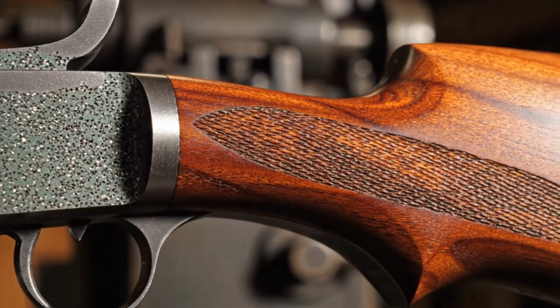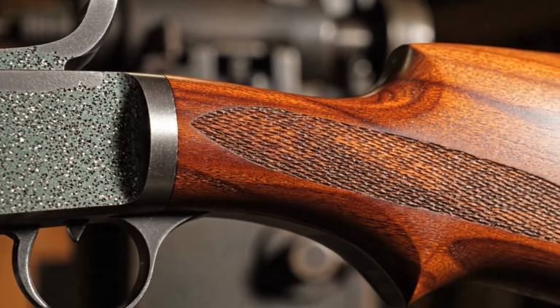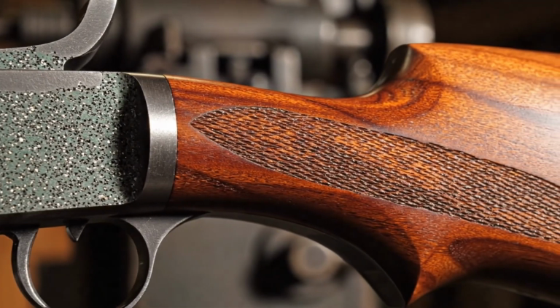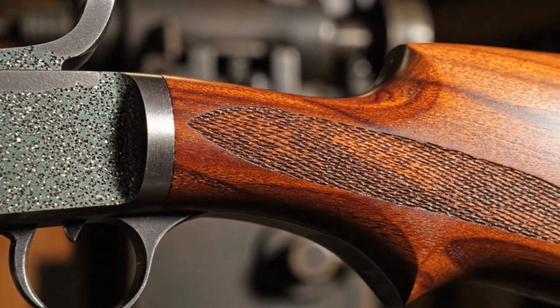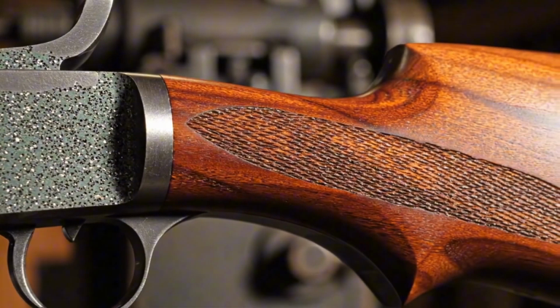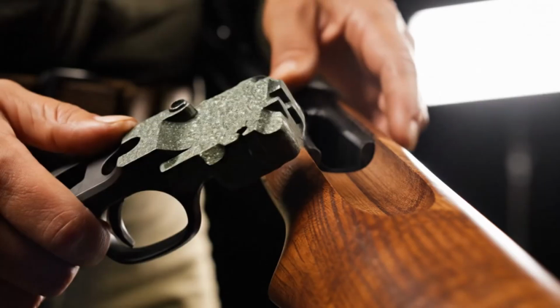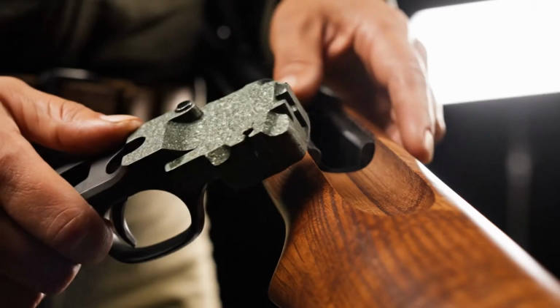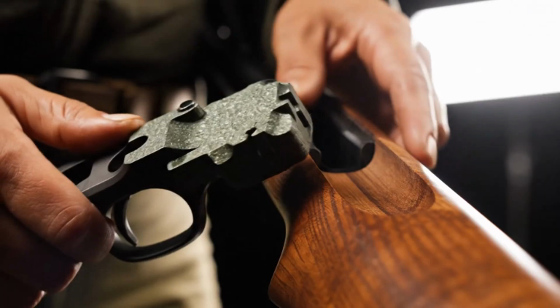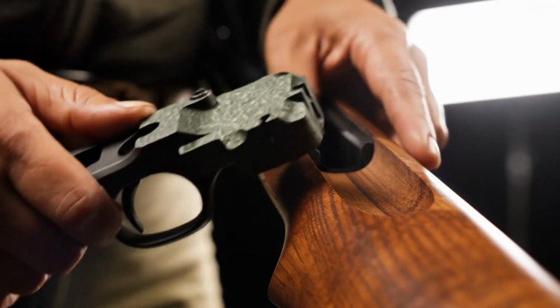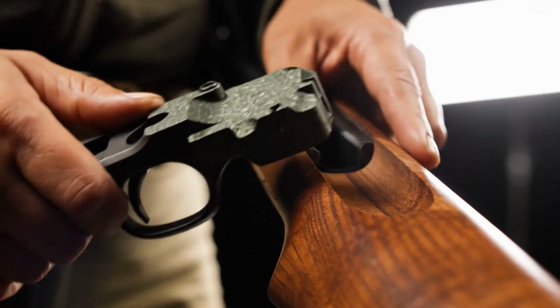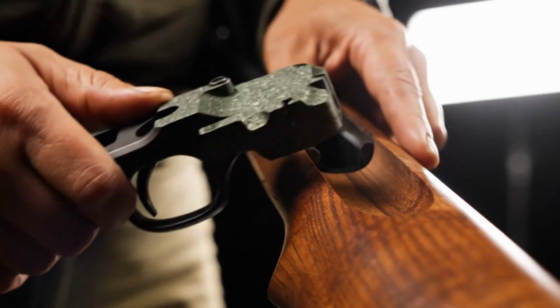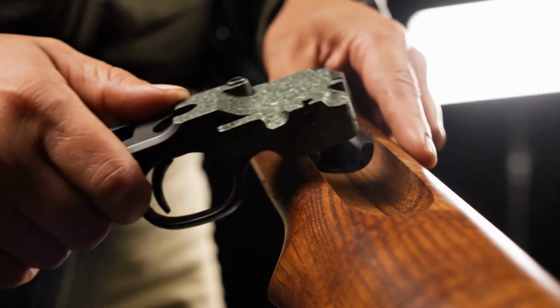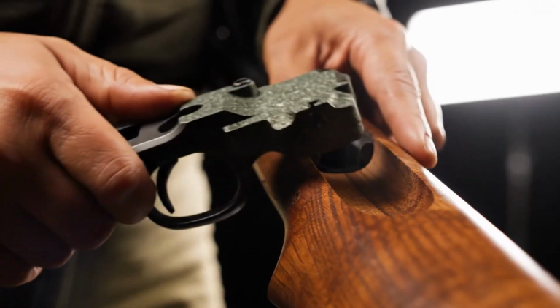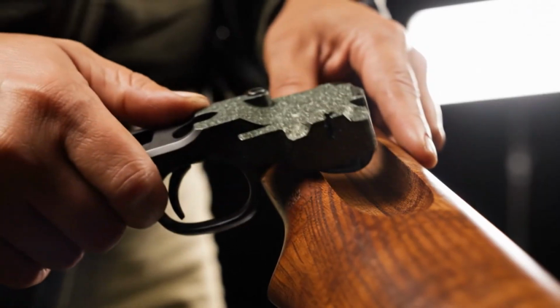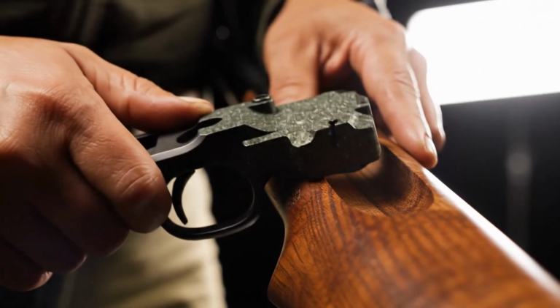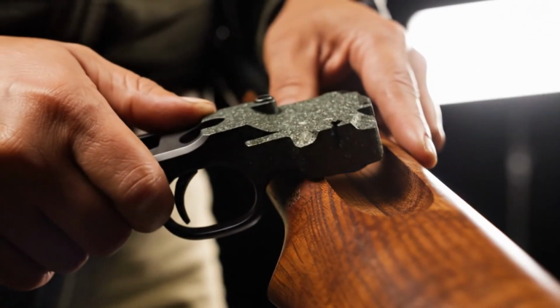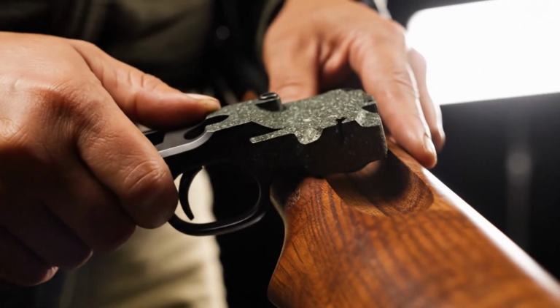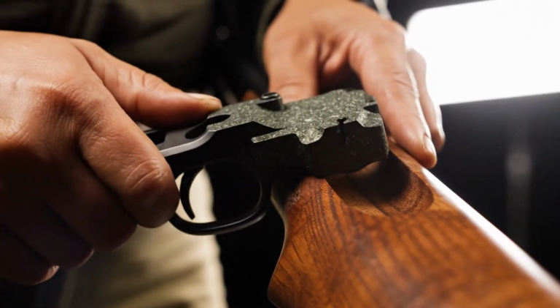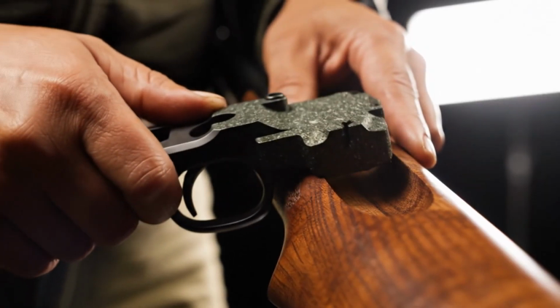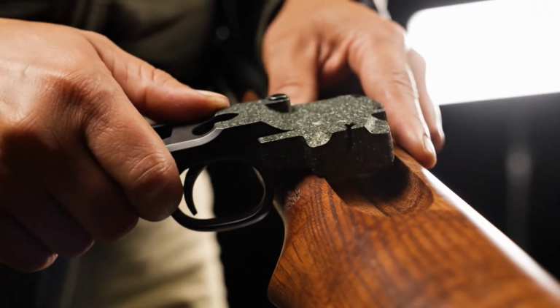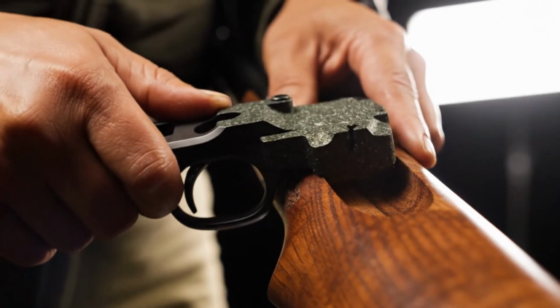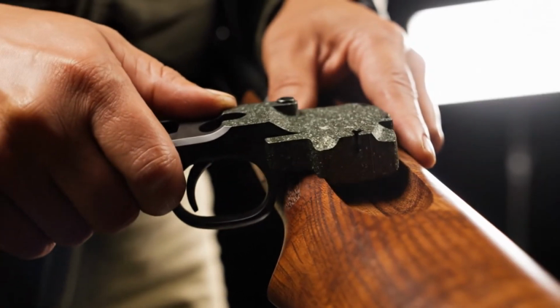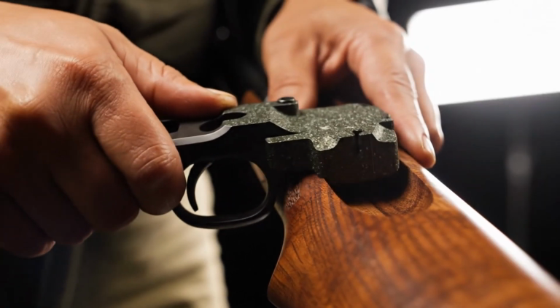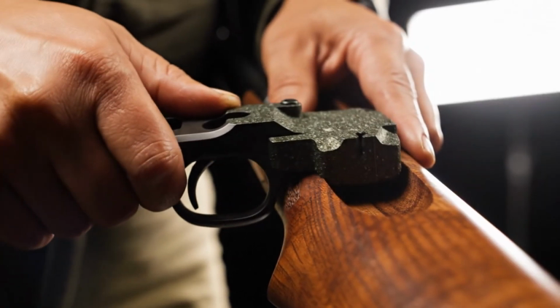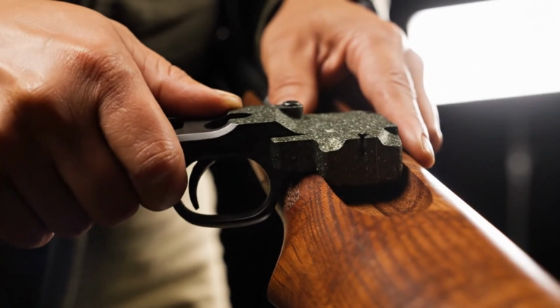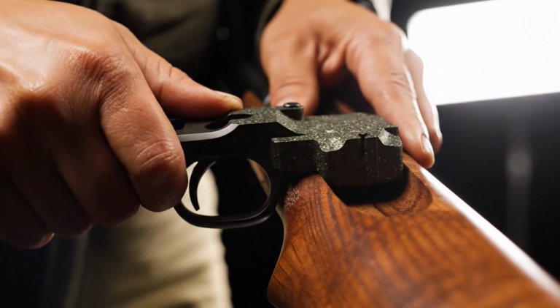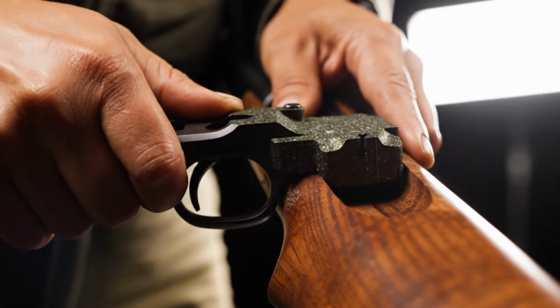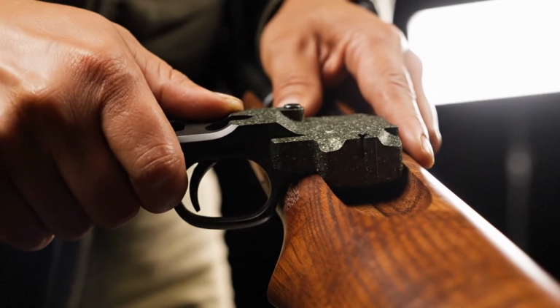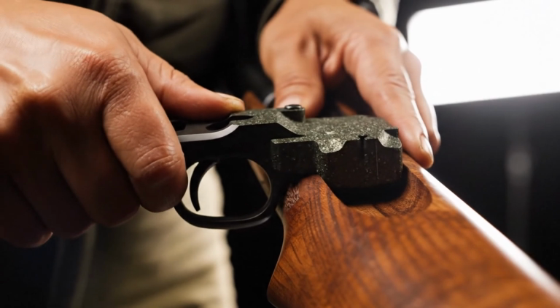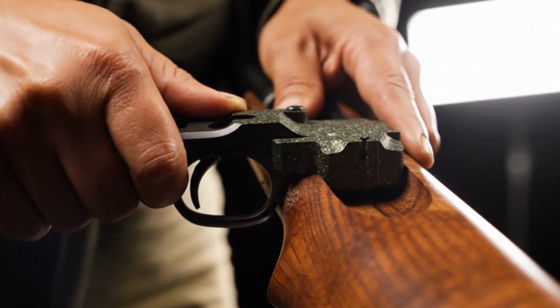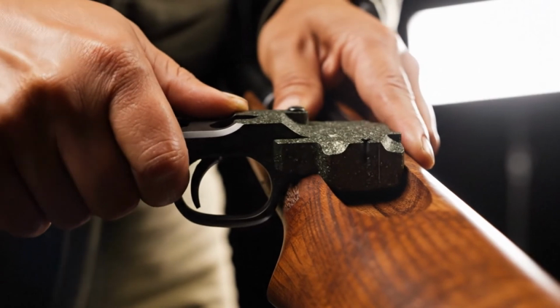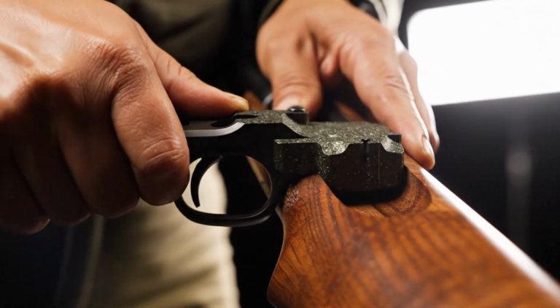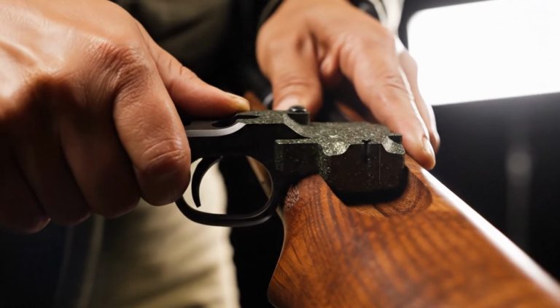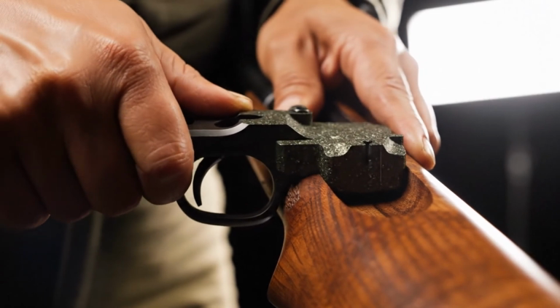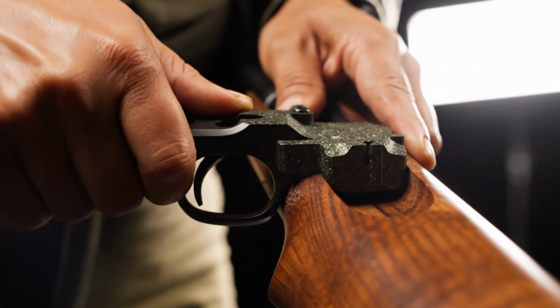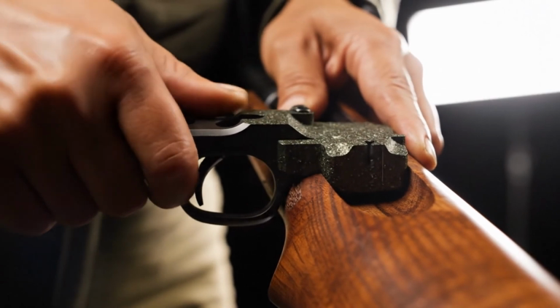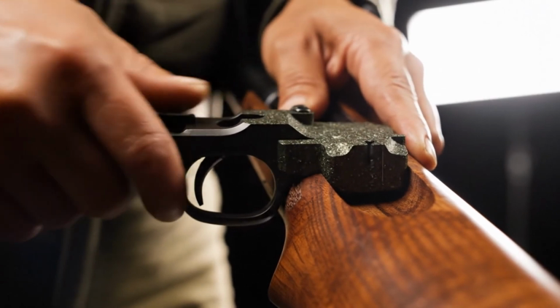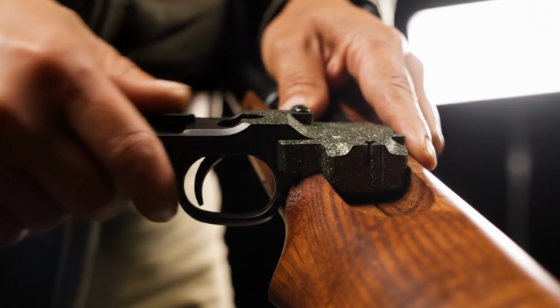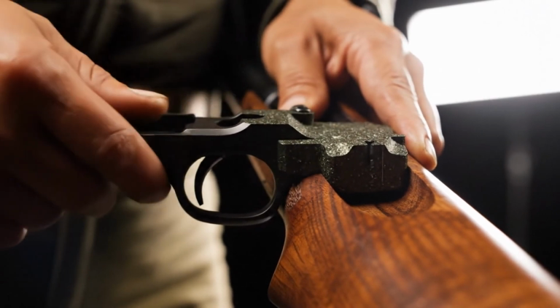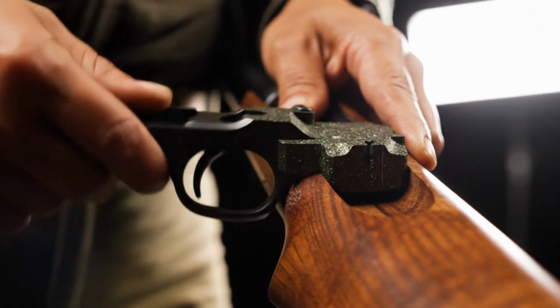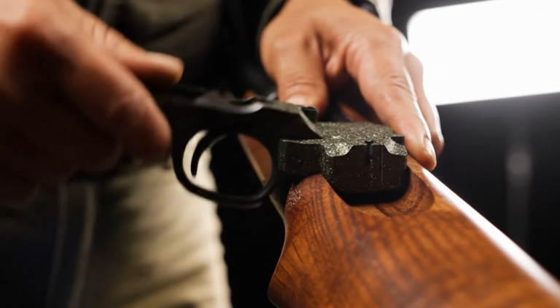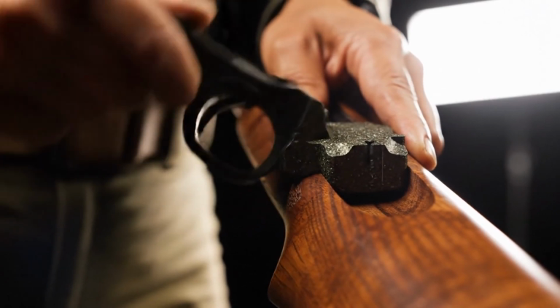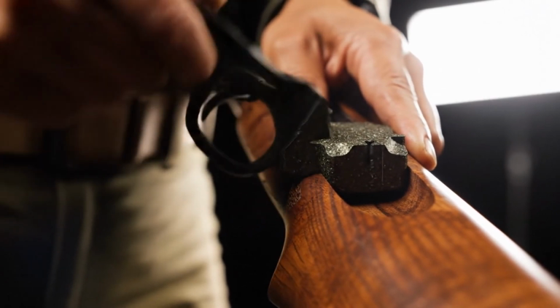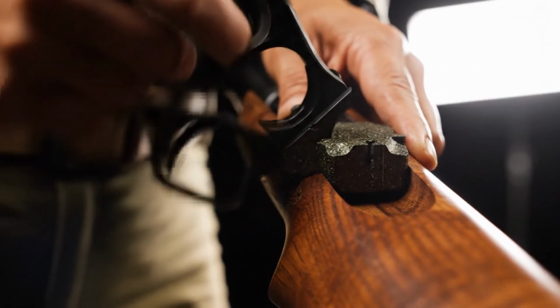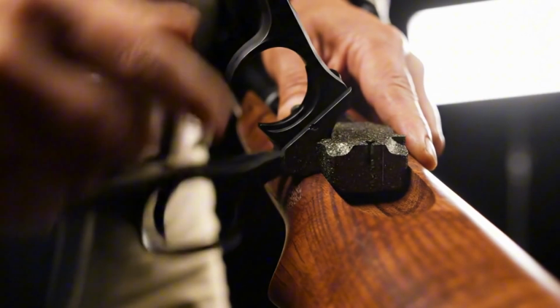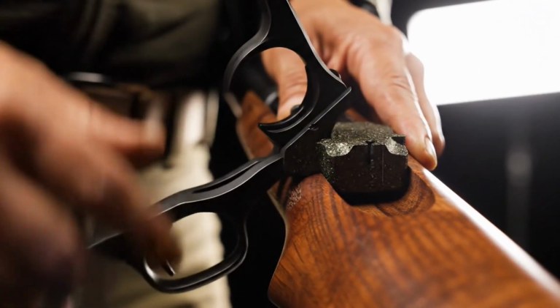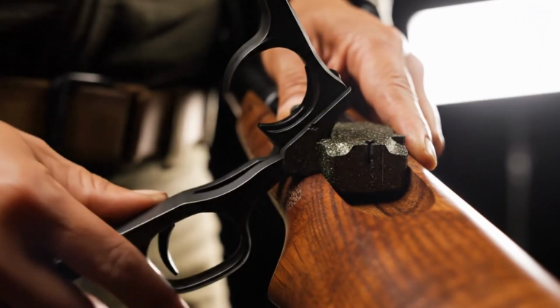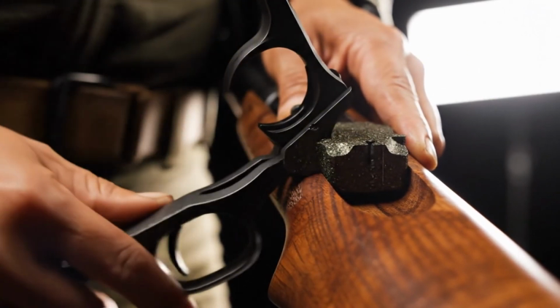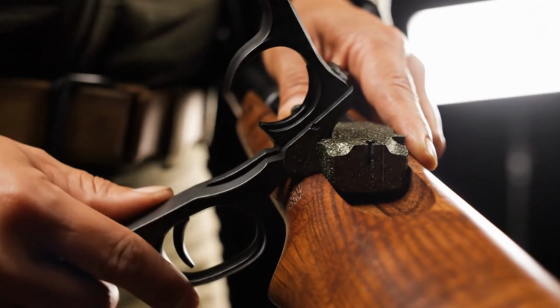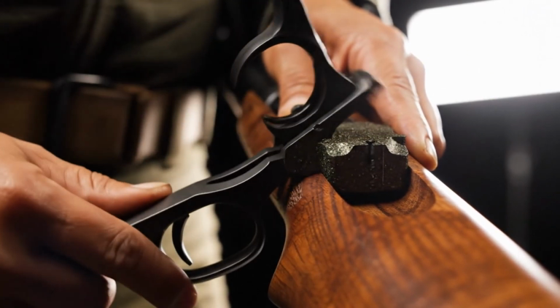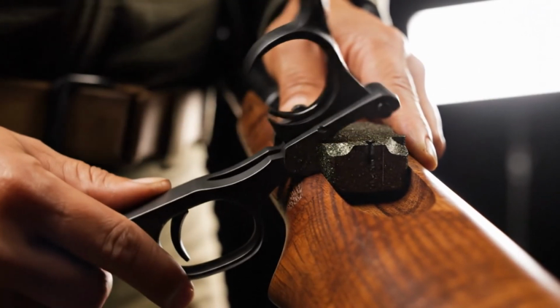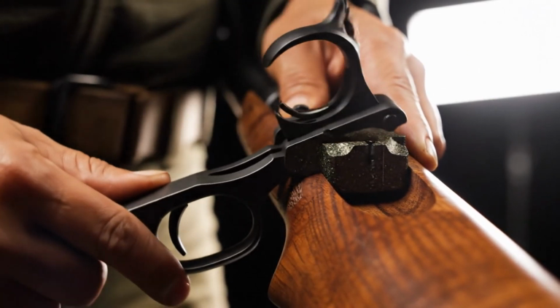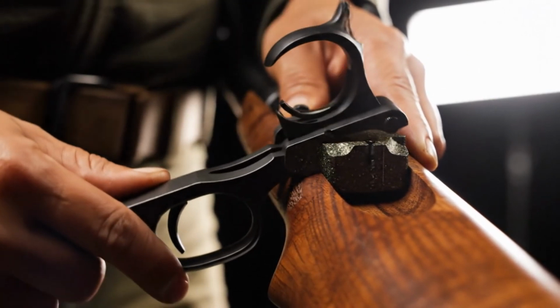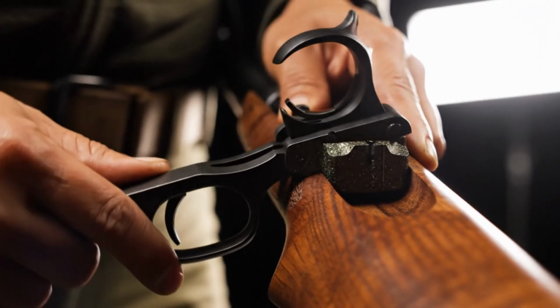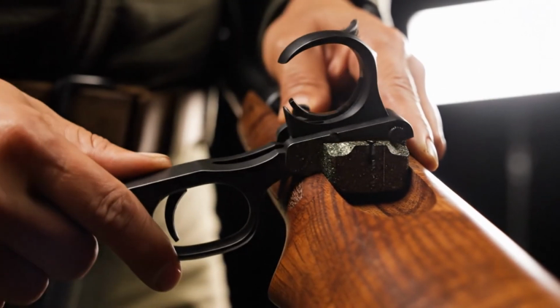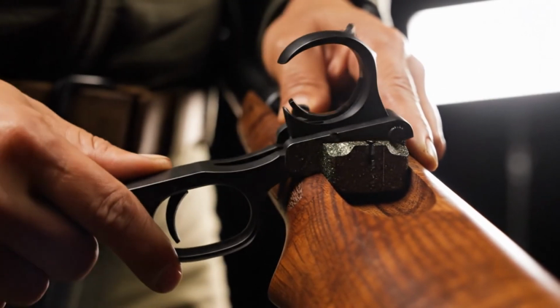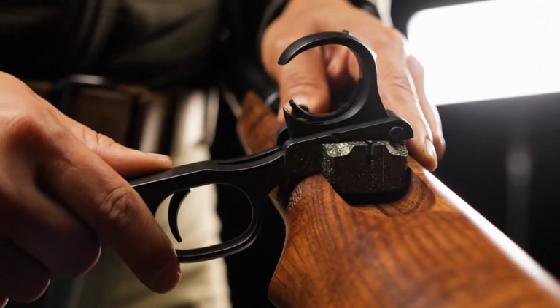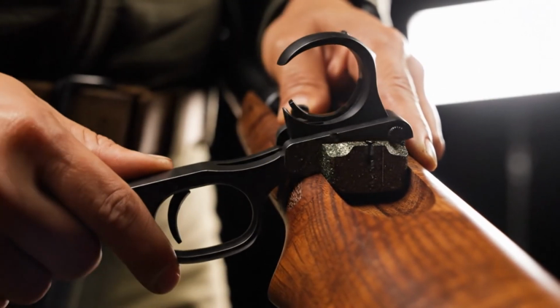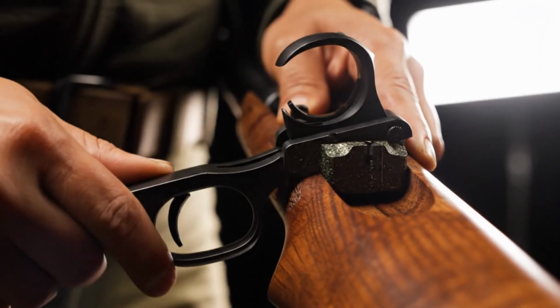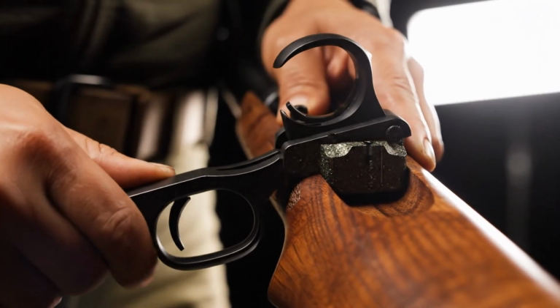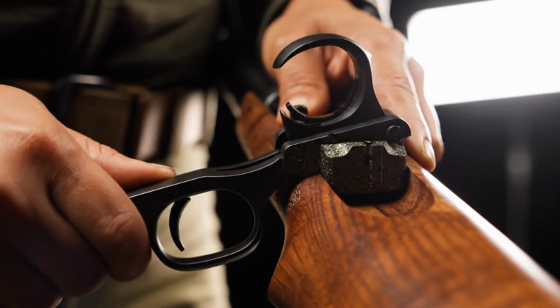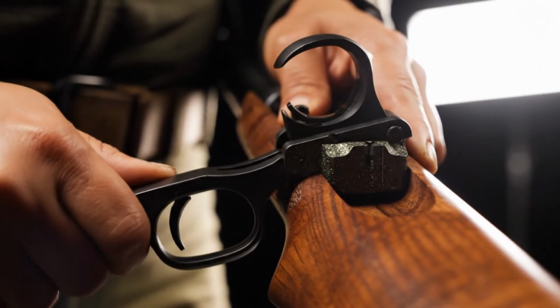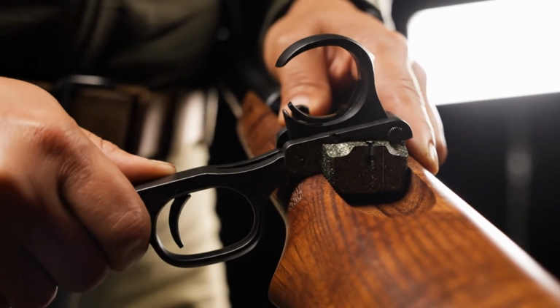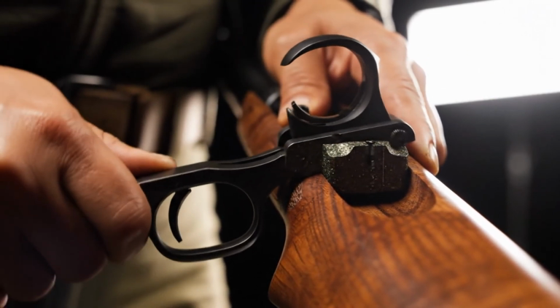The trigger group assembly is carefully guided into the American walnut stock, locking firmly into place.